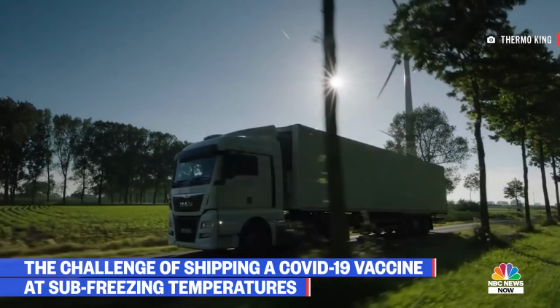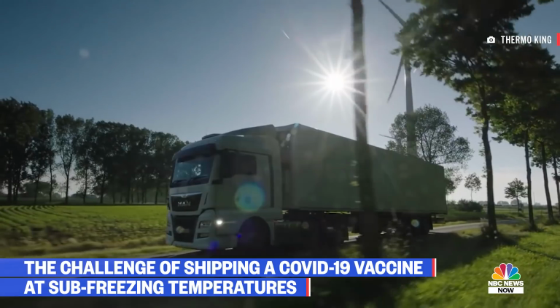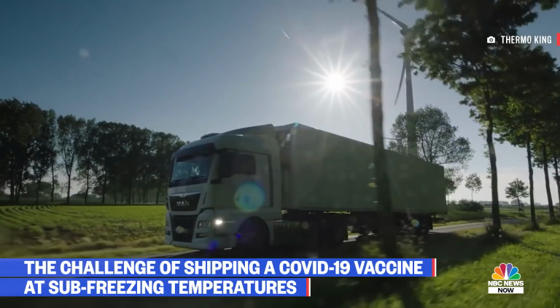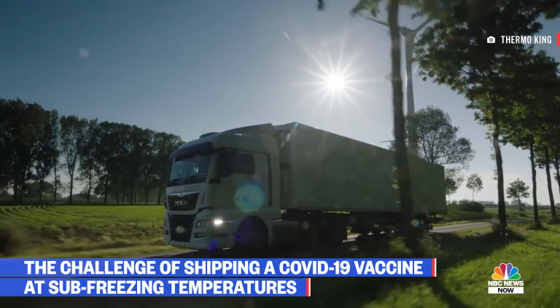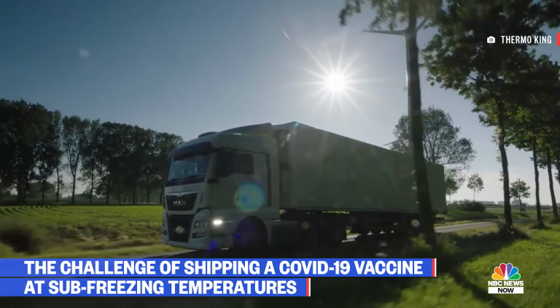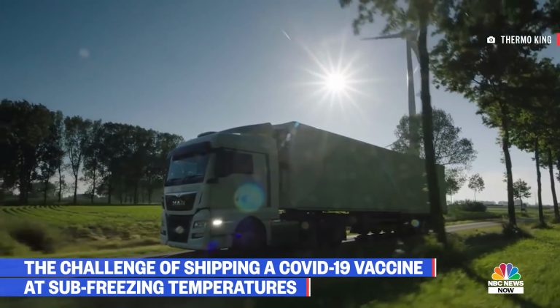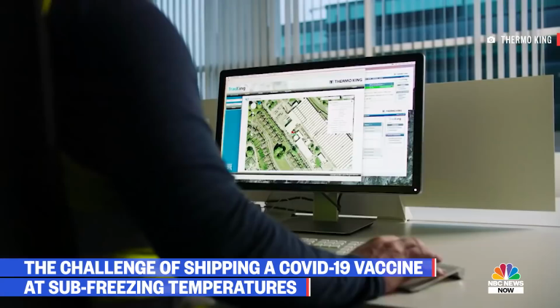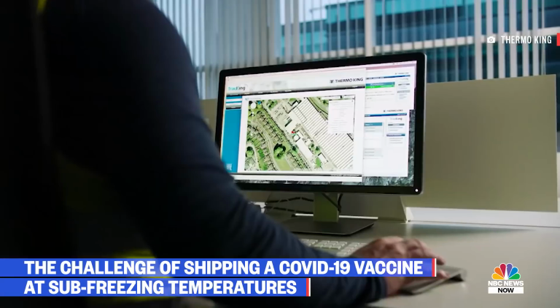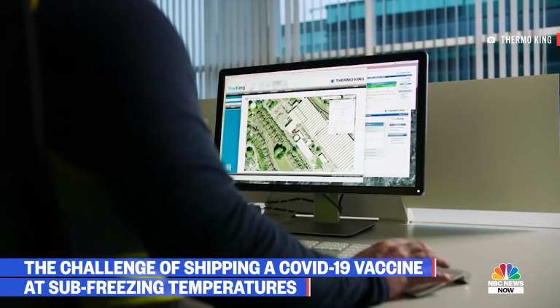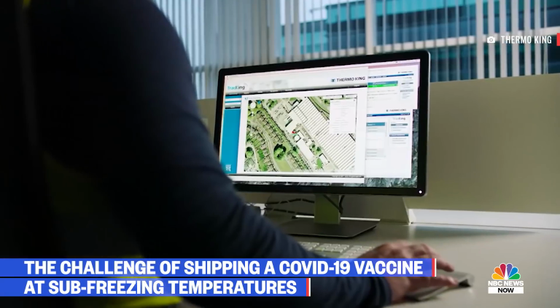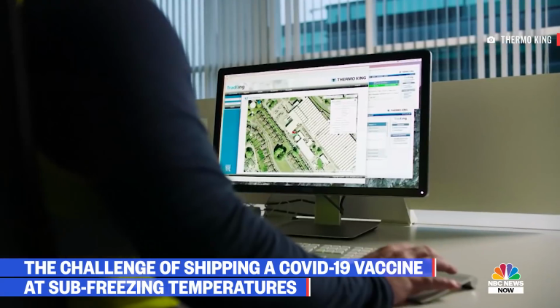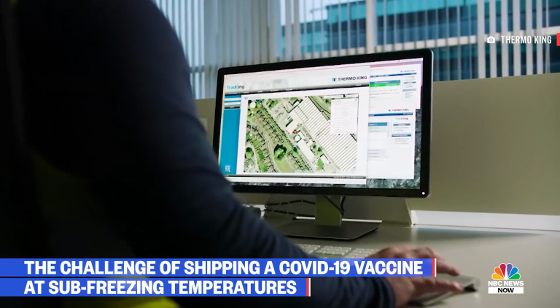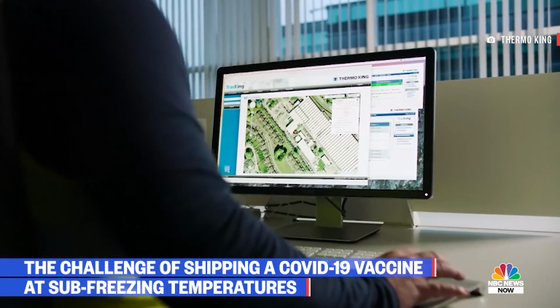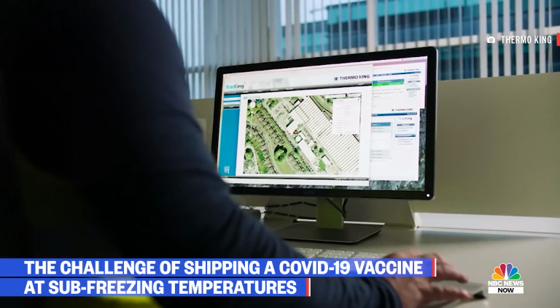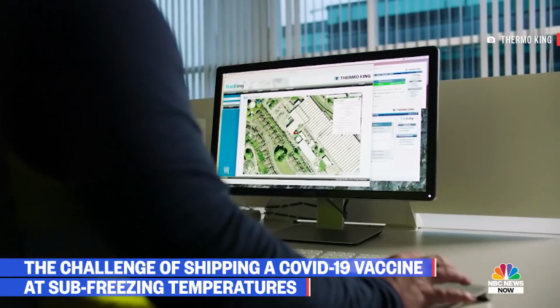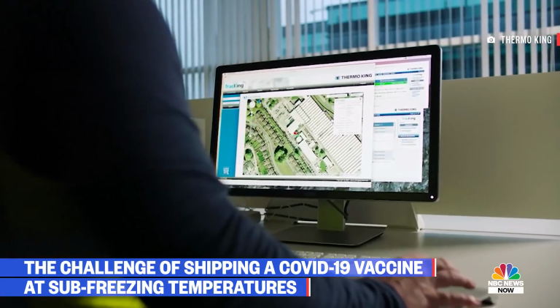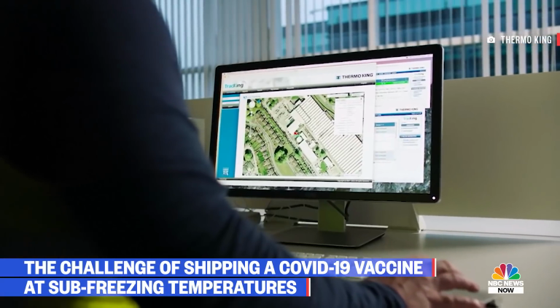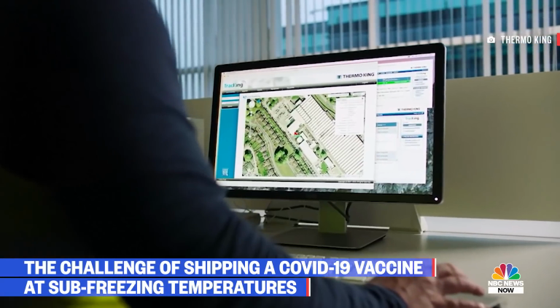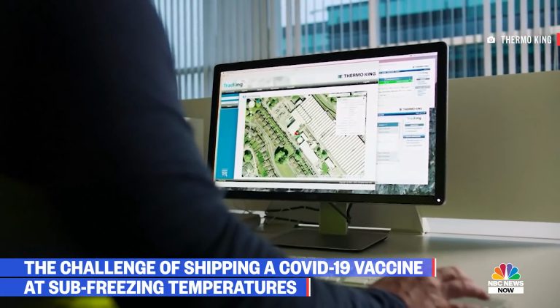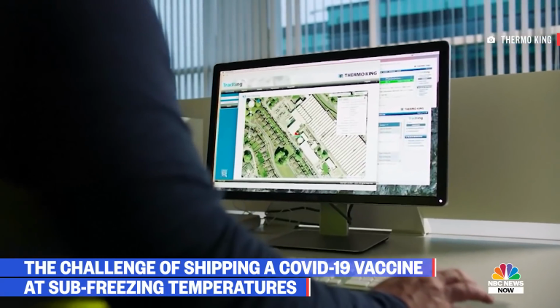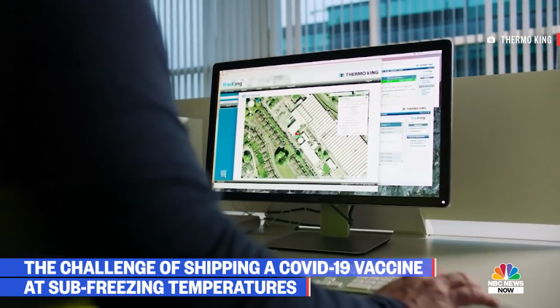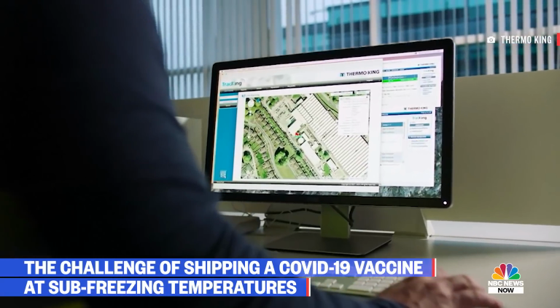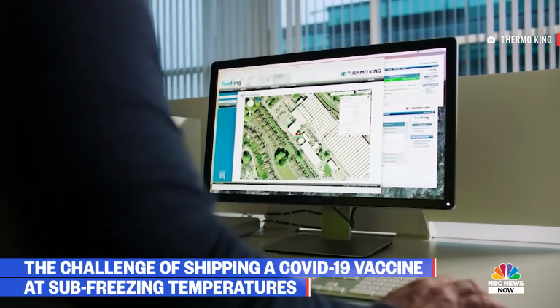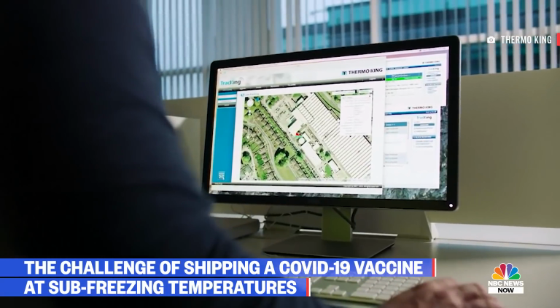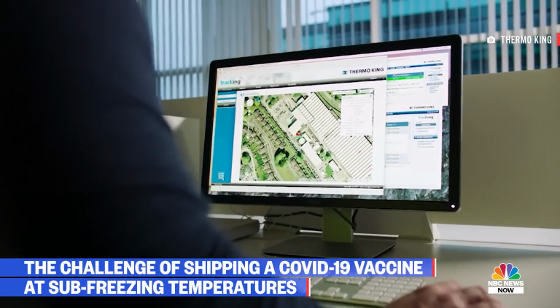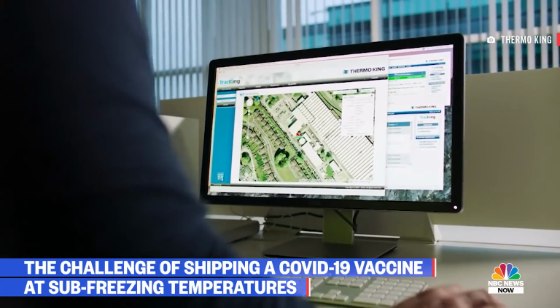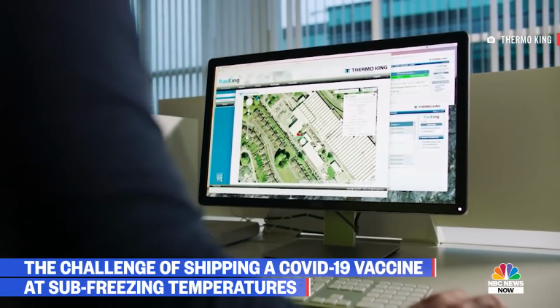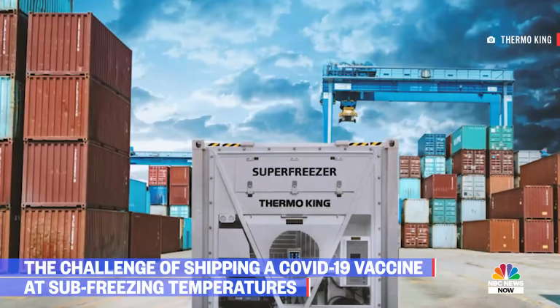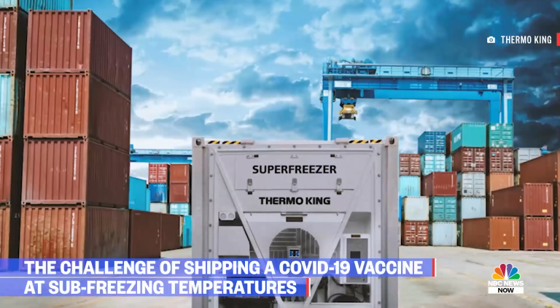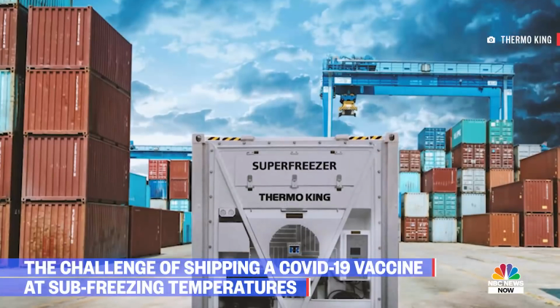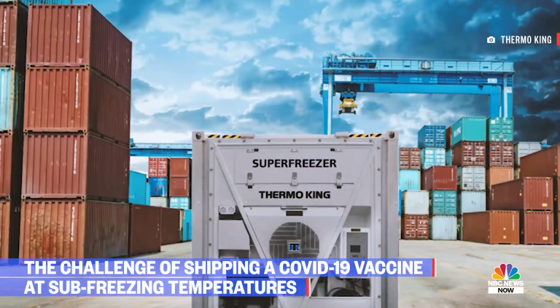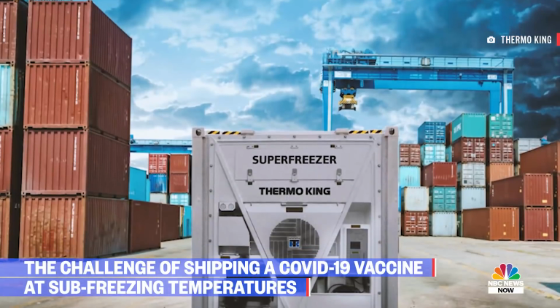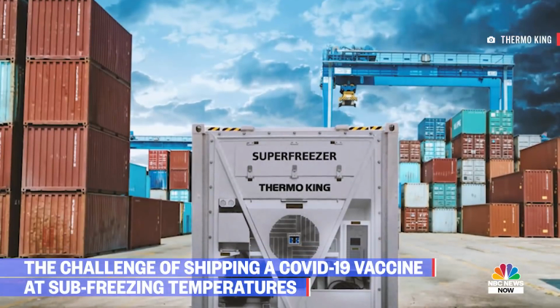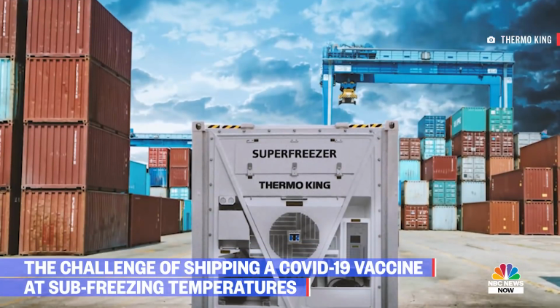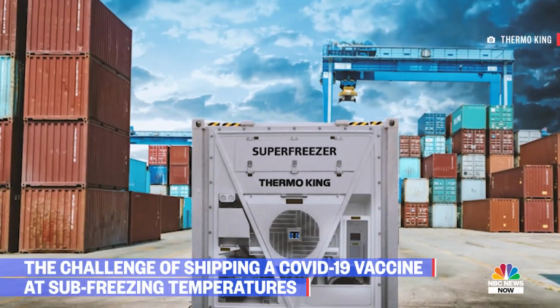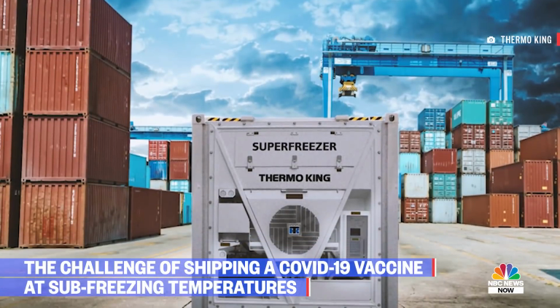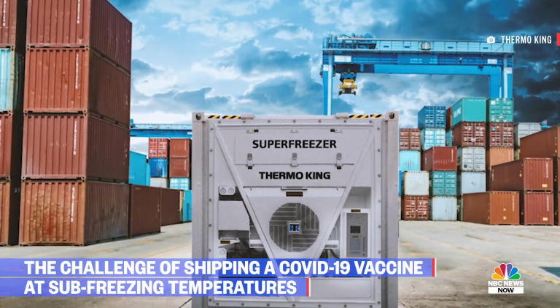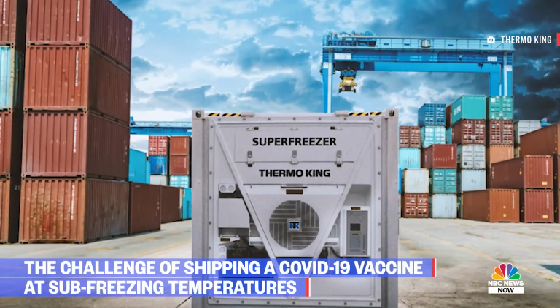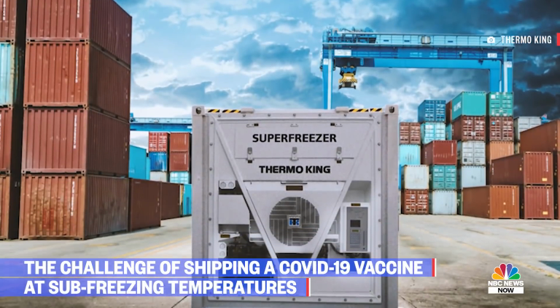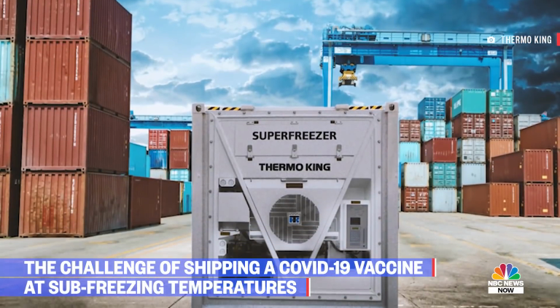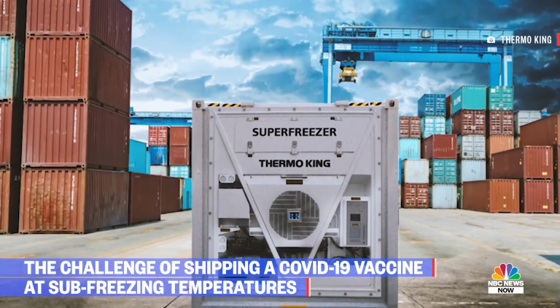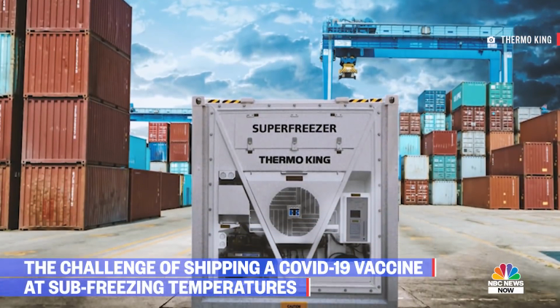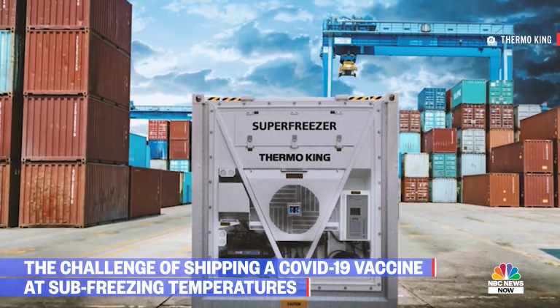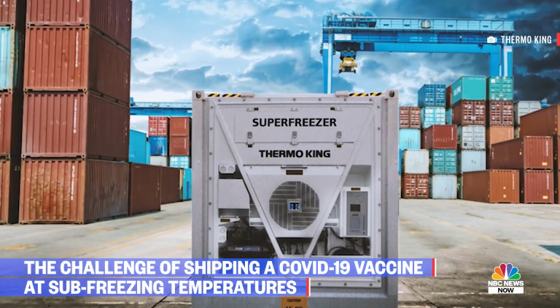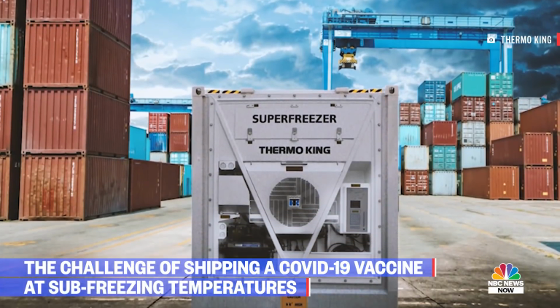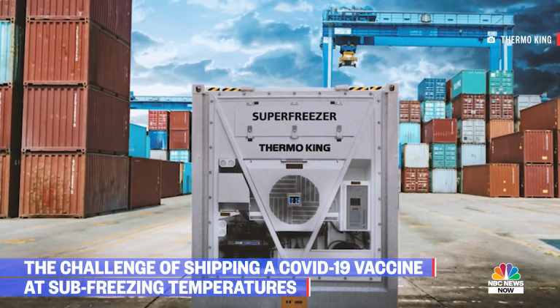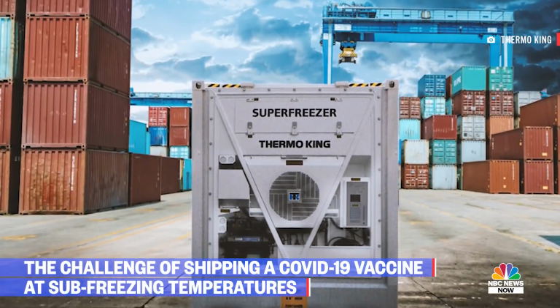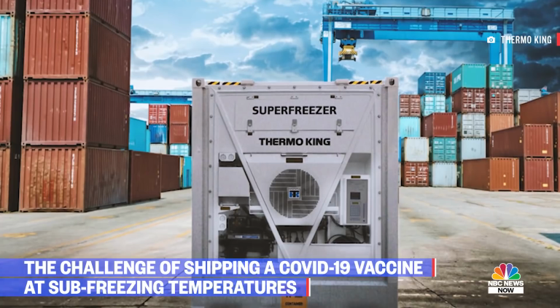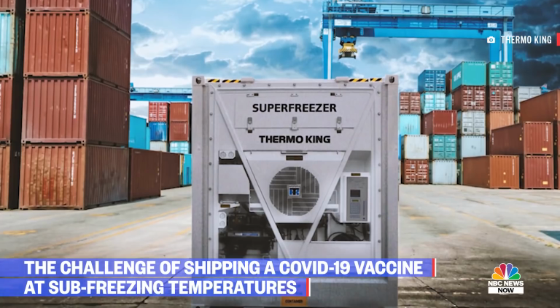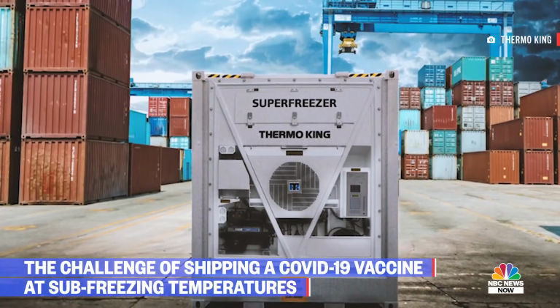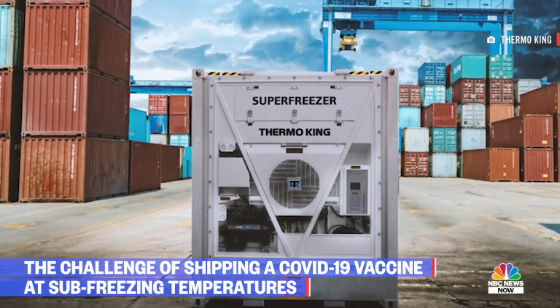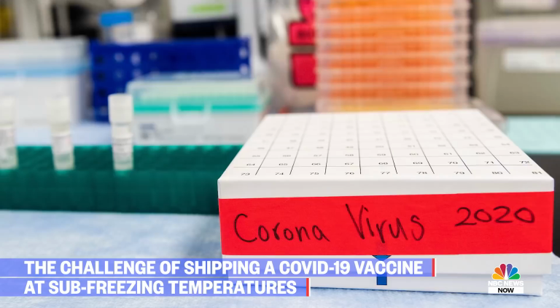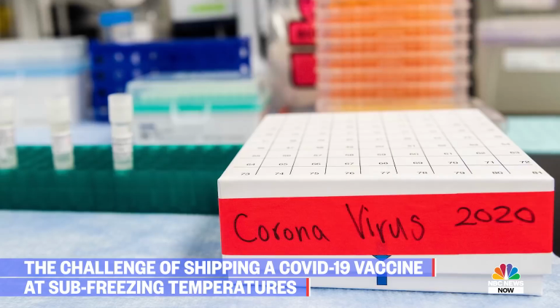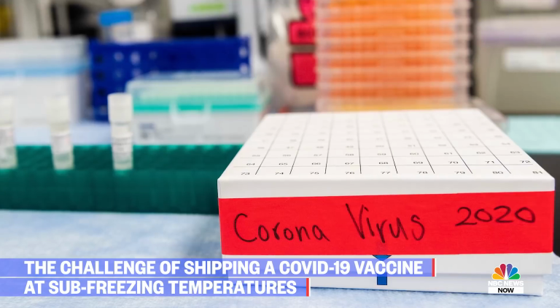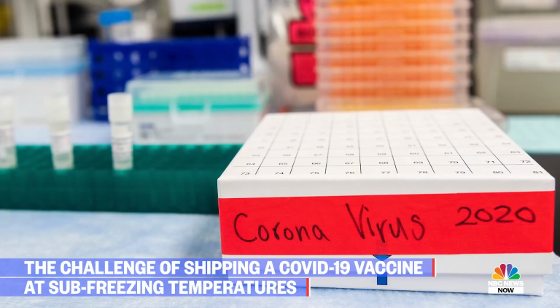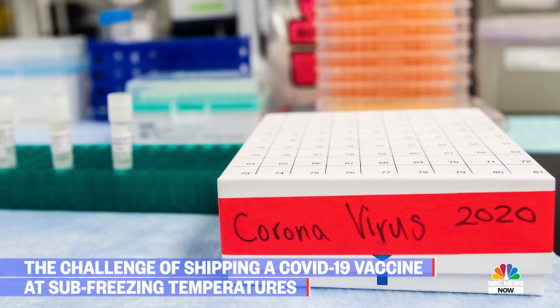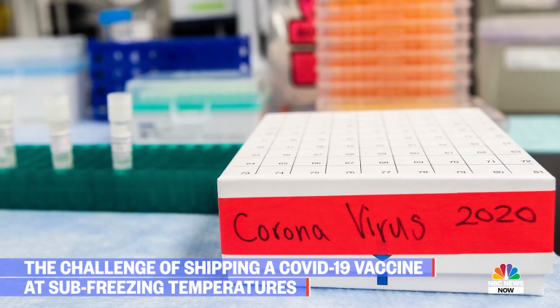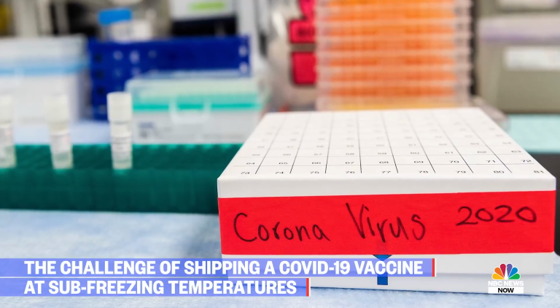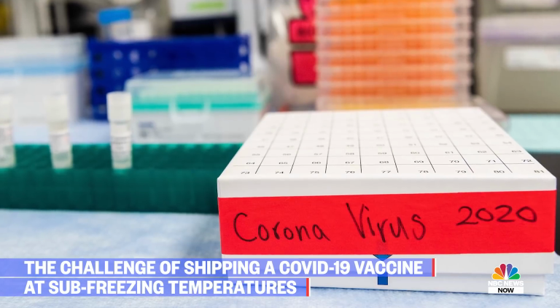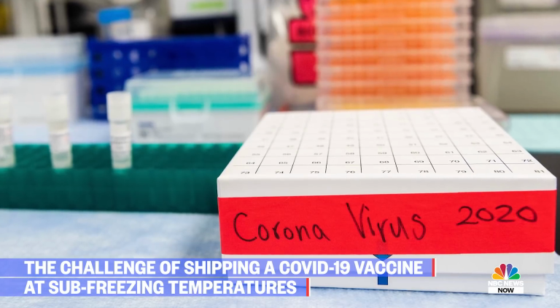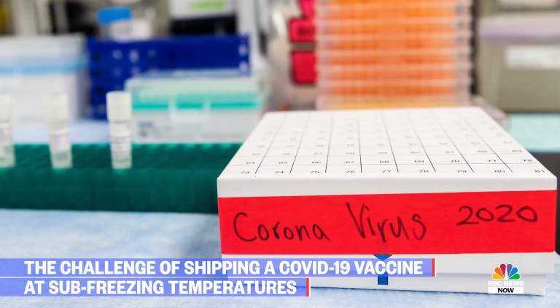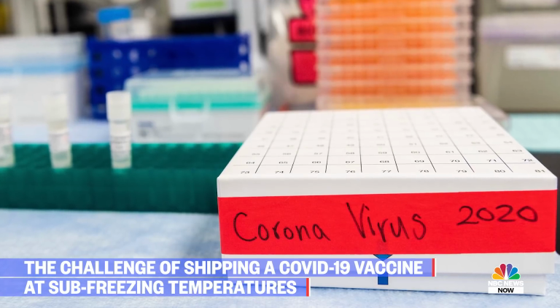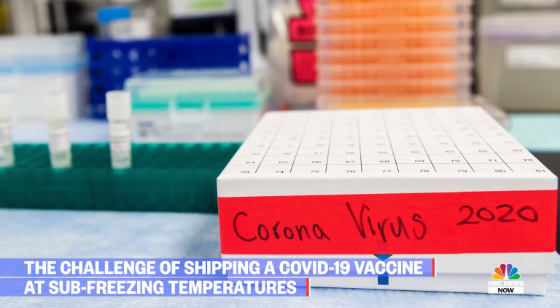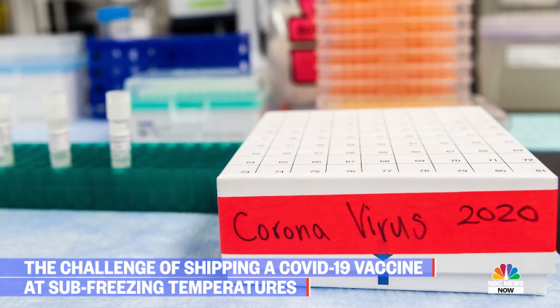So frozen trucking — just one of the complicated steps in the process of getting you a safe and effective COVID vaccine.